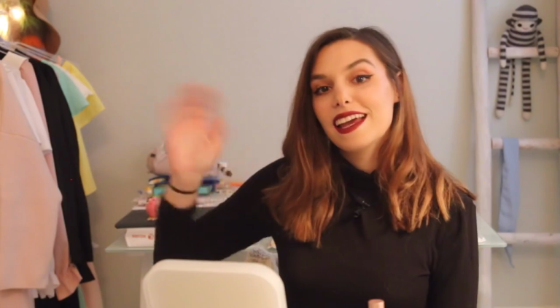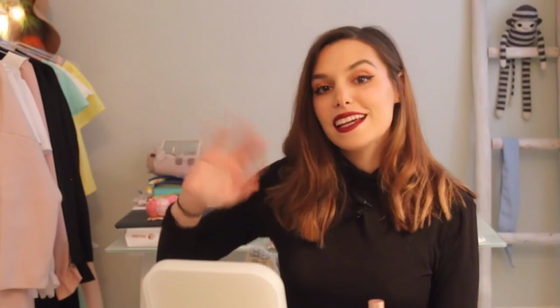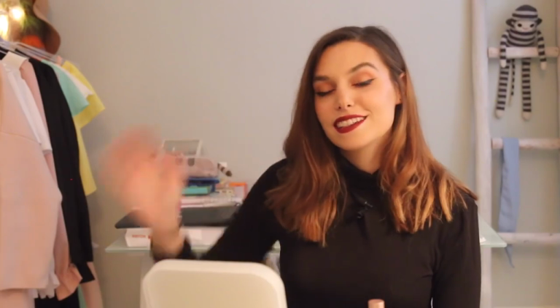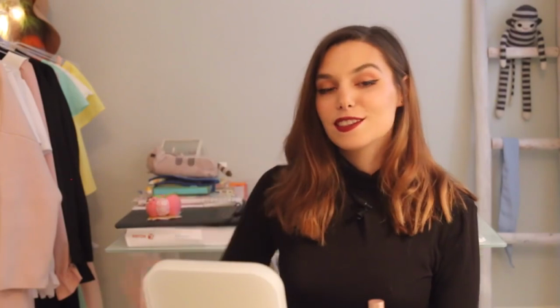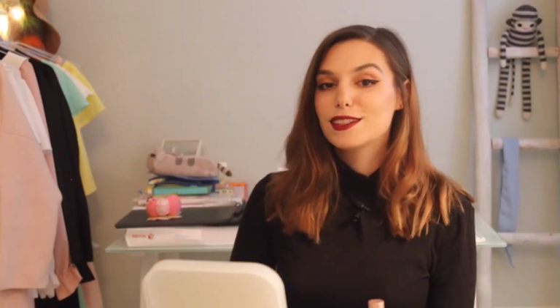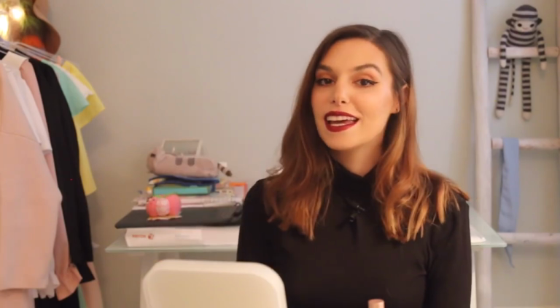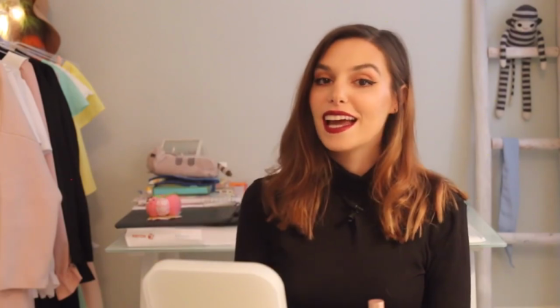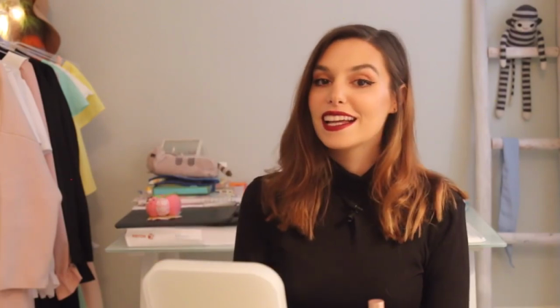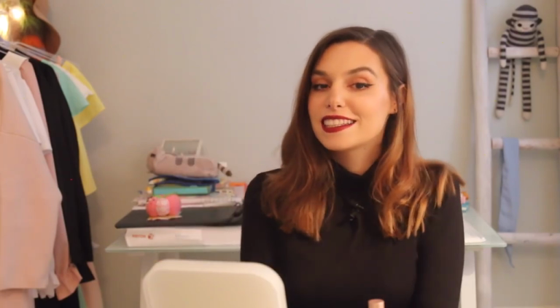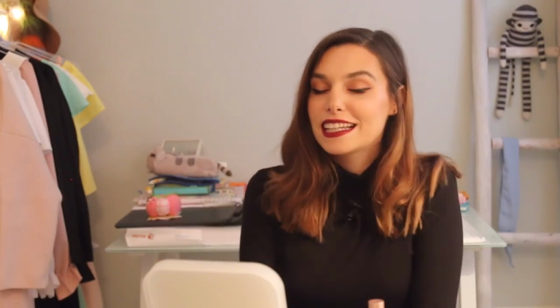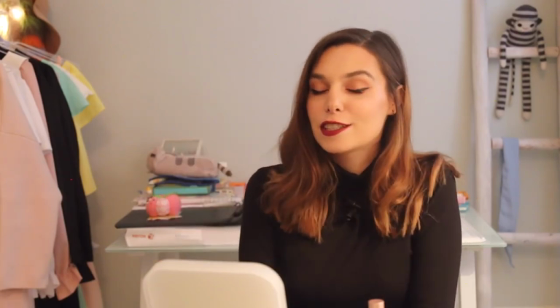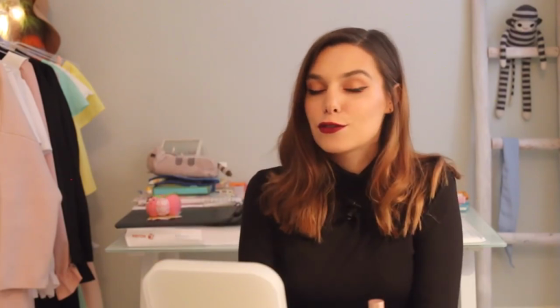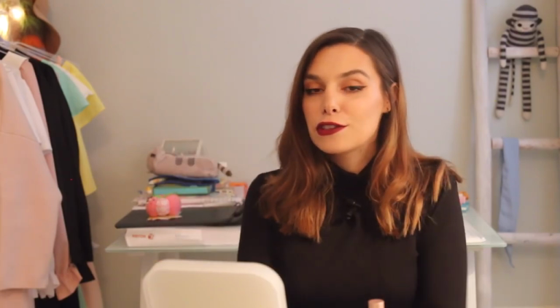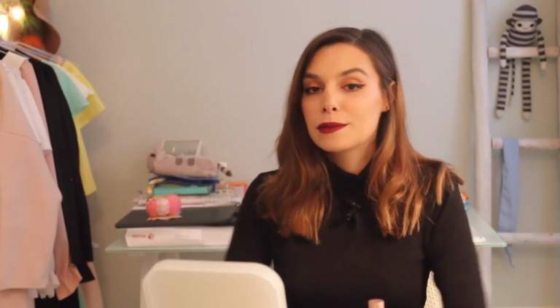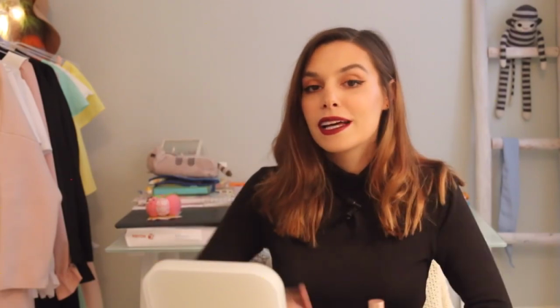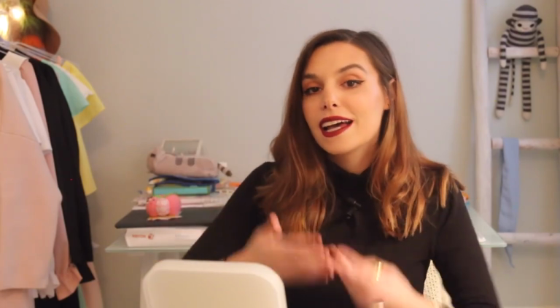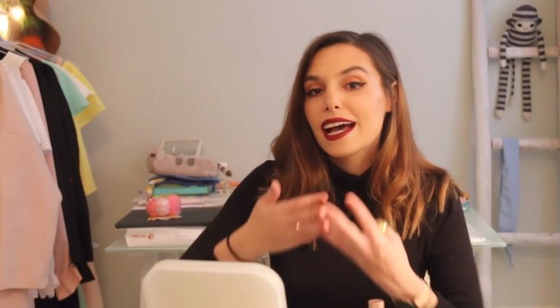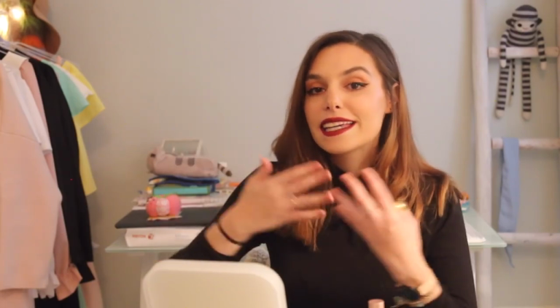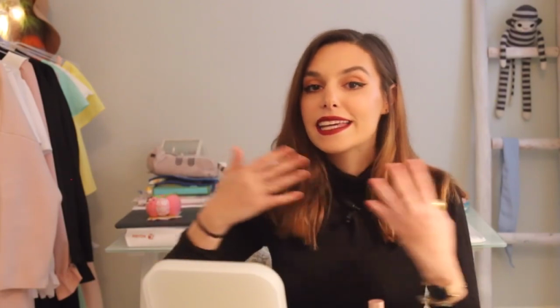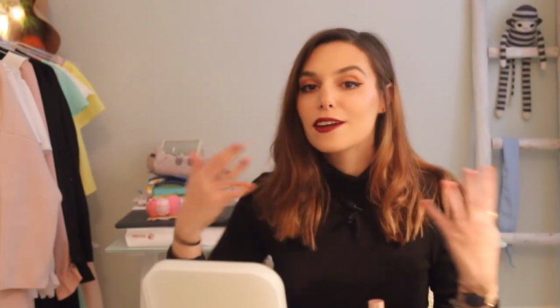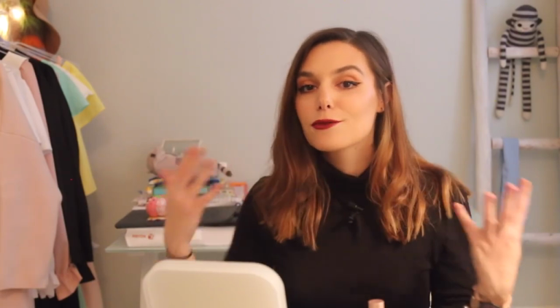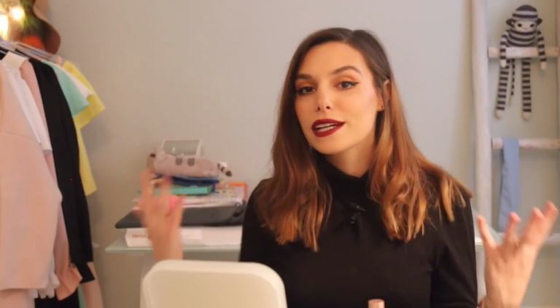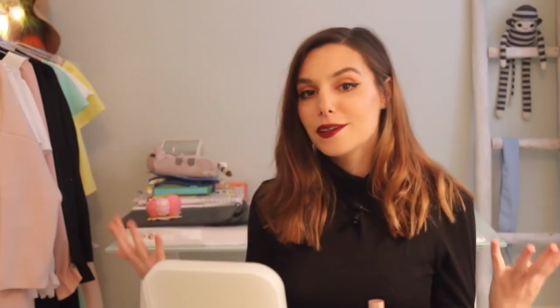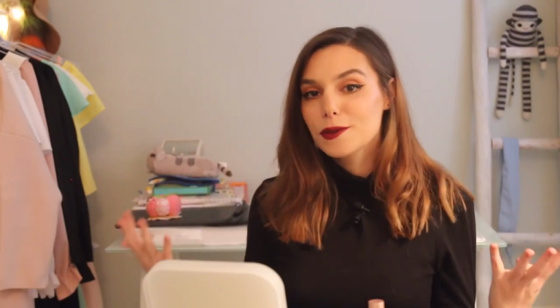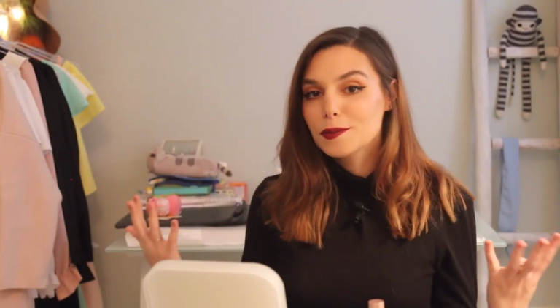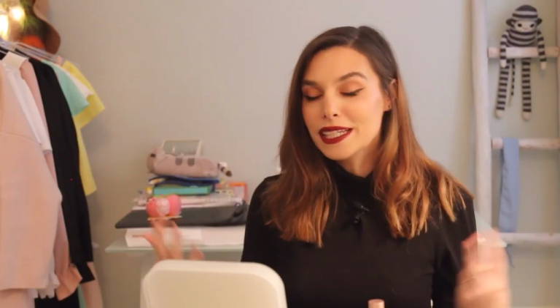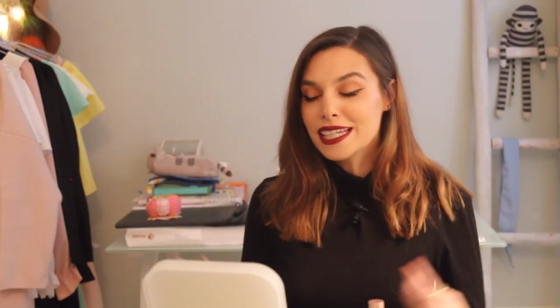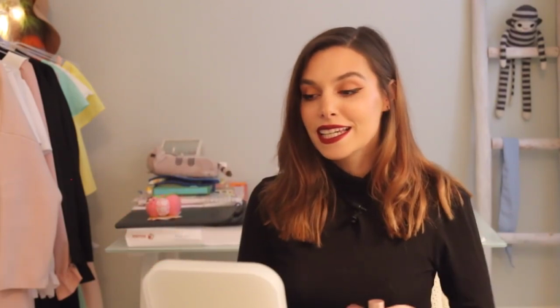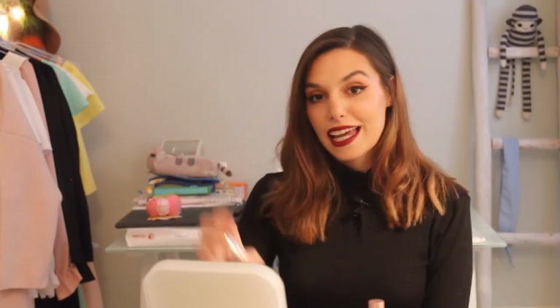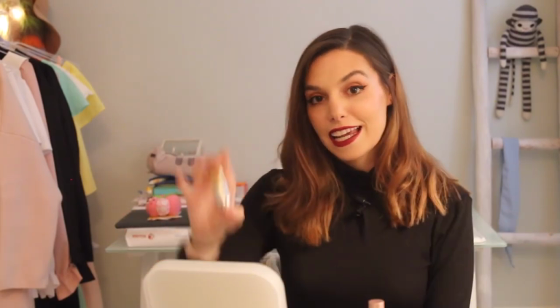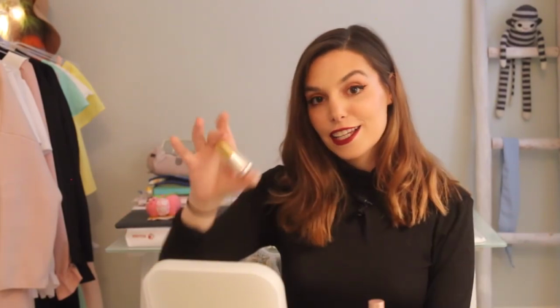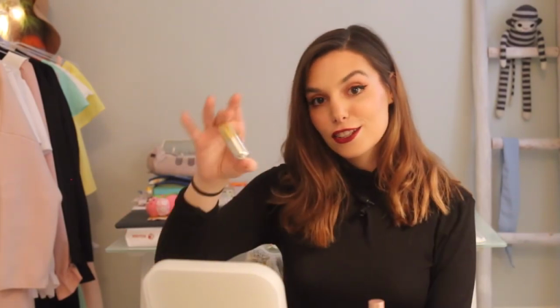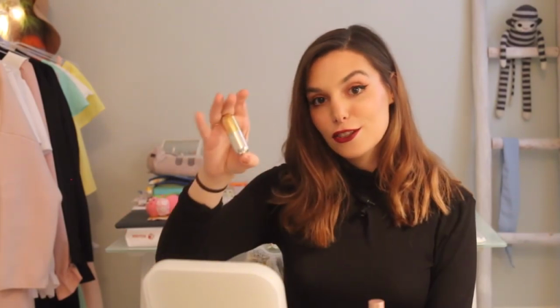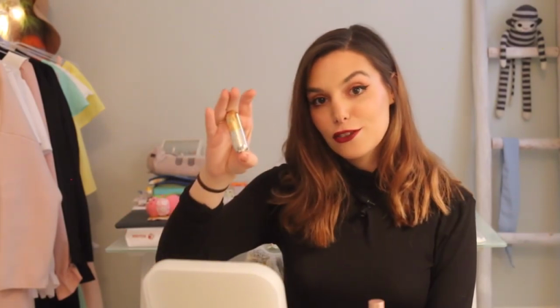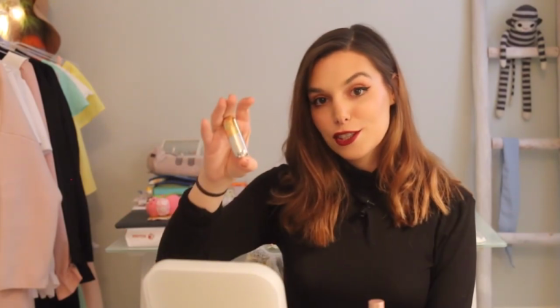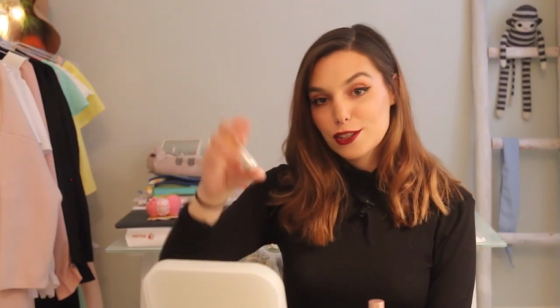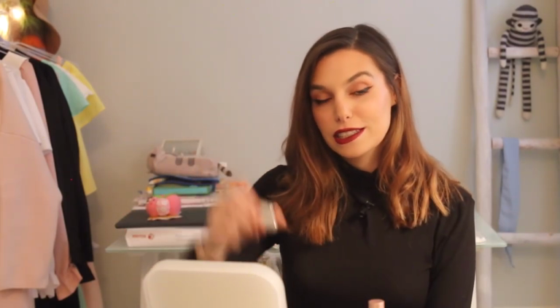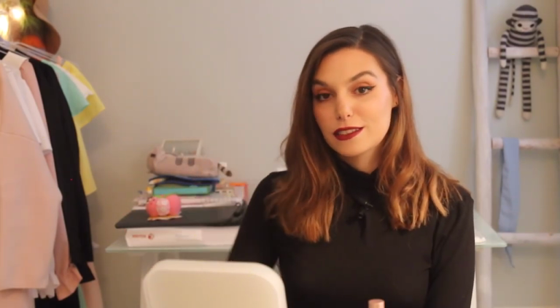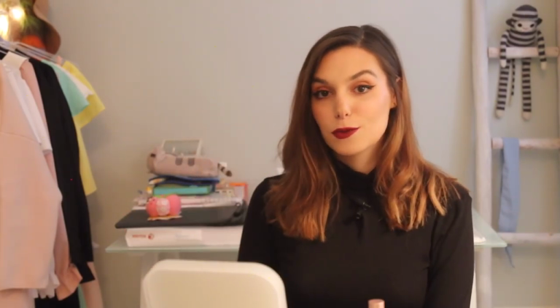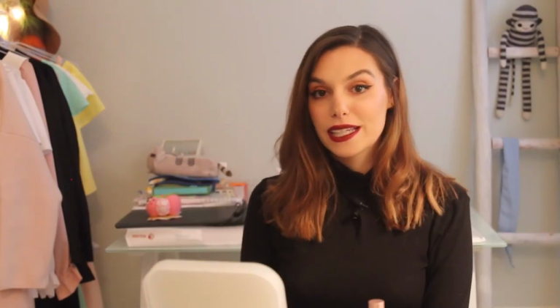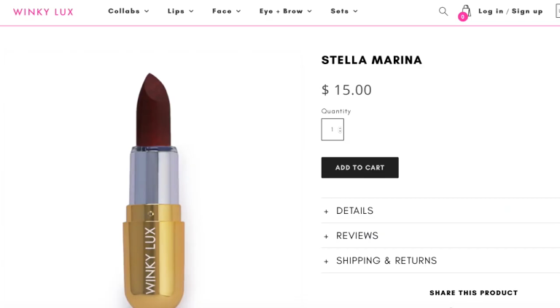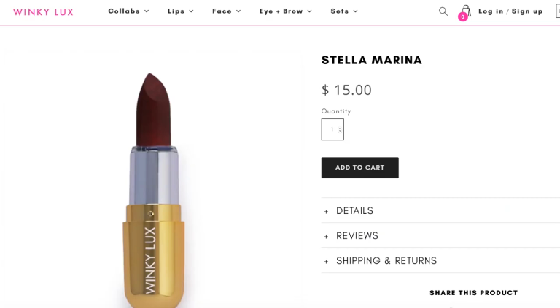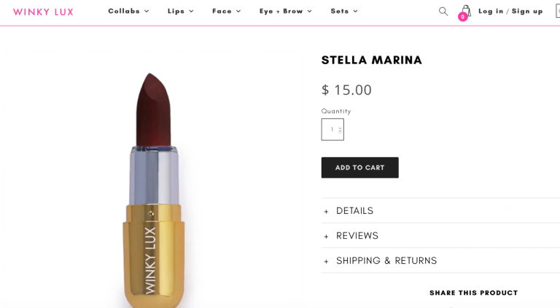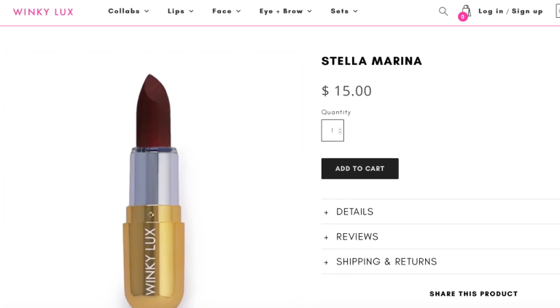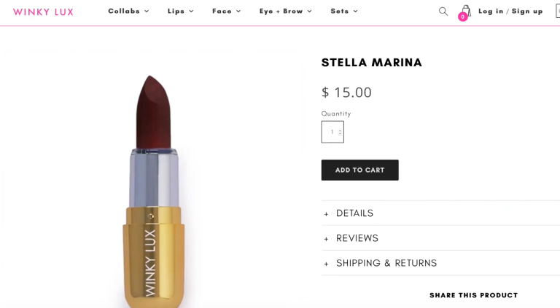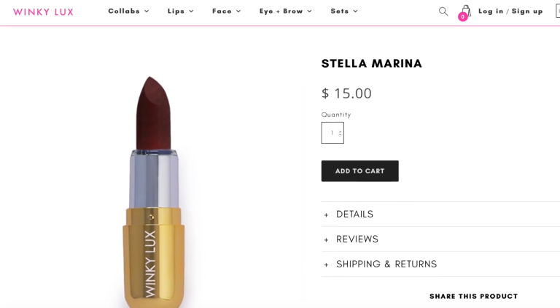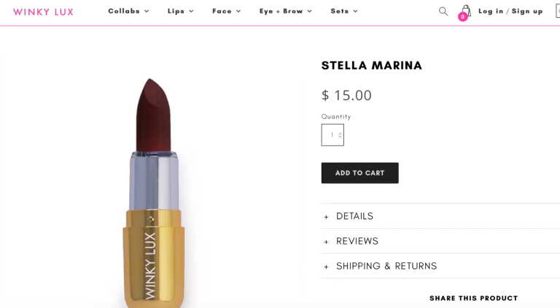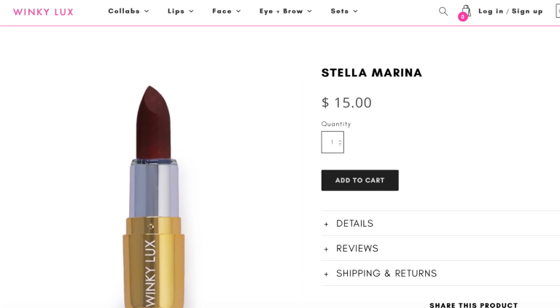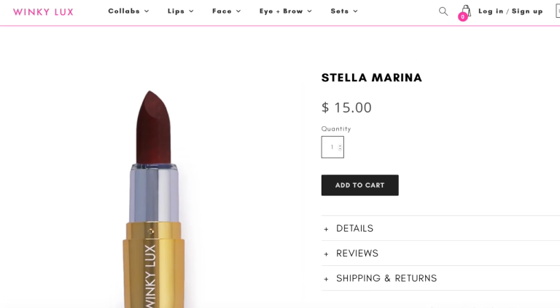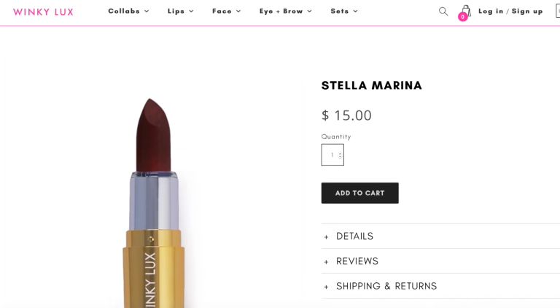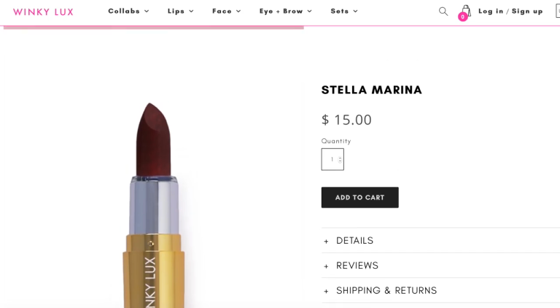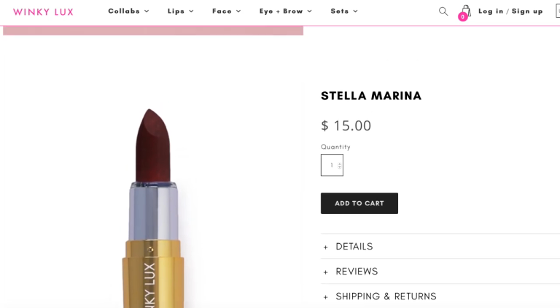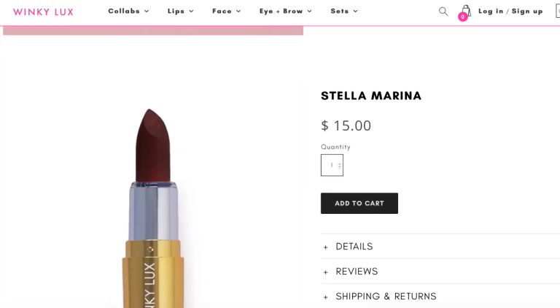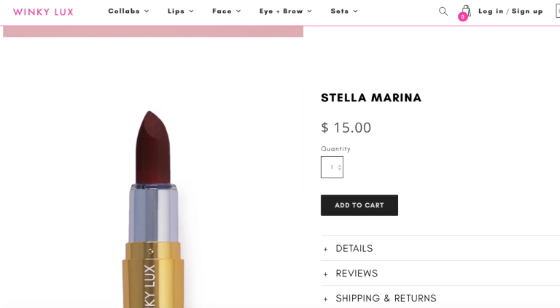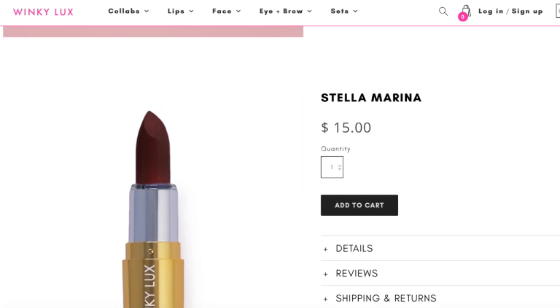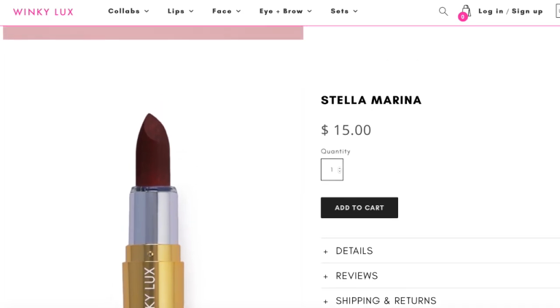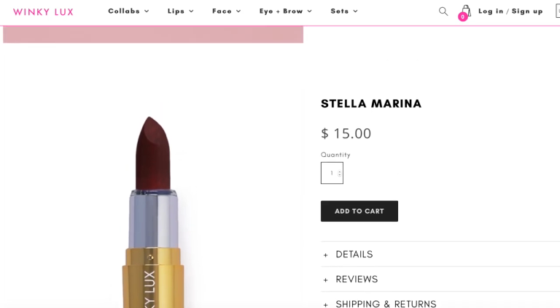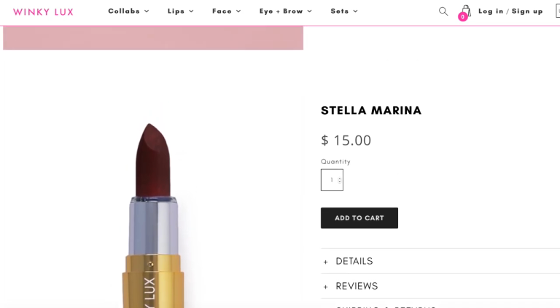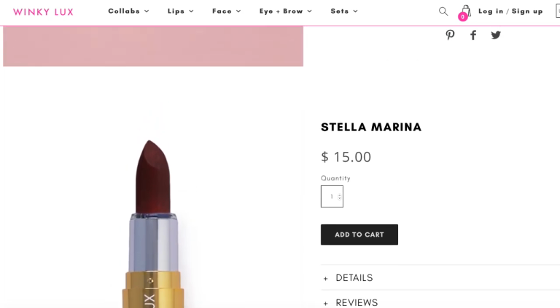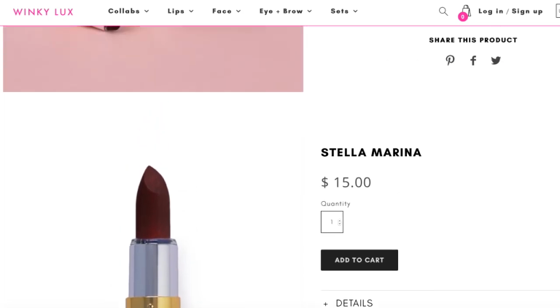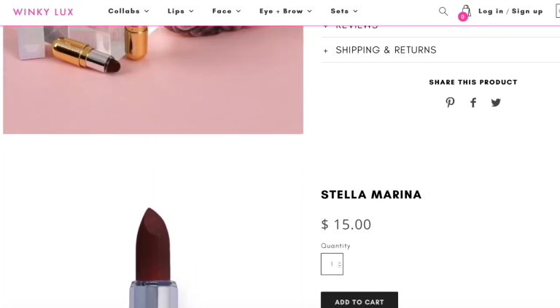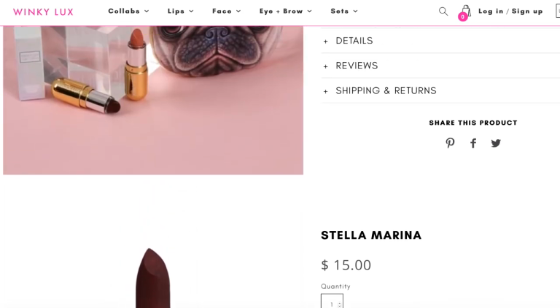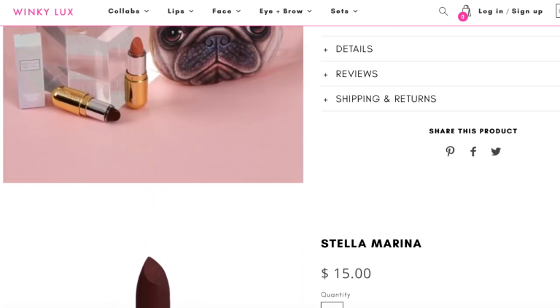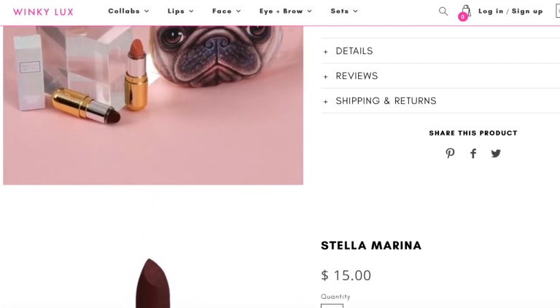Hey! Today I decided to film a get ready with me and I got to feature this Winky Luxe lipstick that I designed last year.